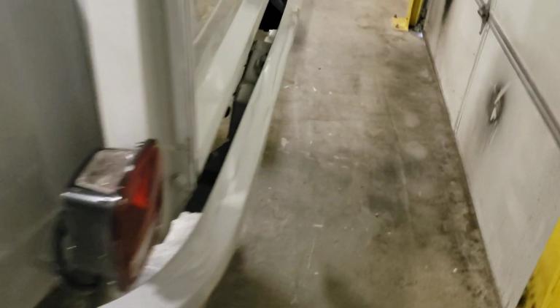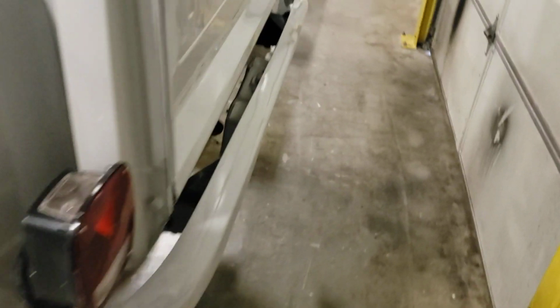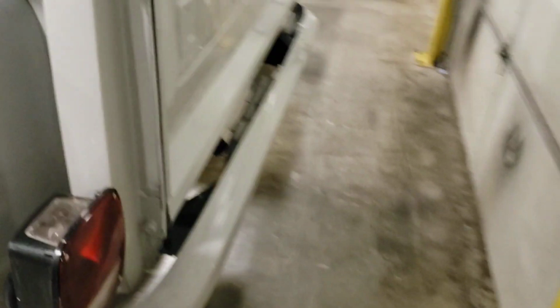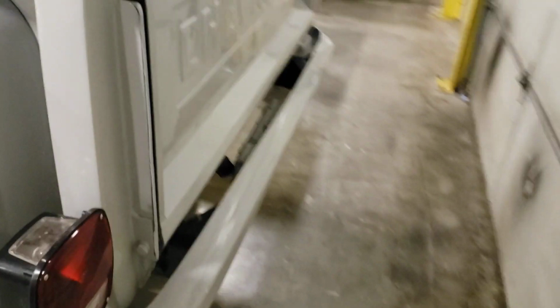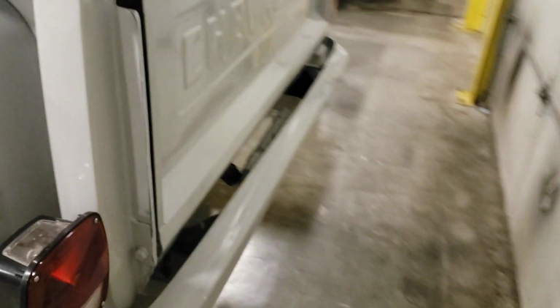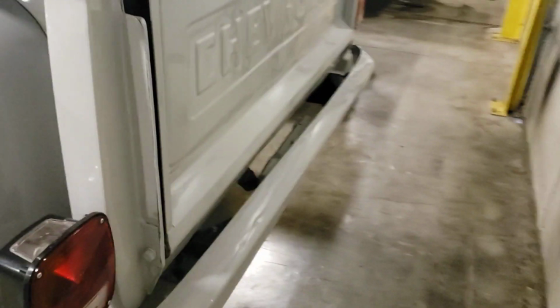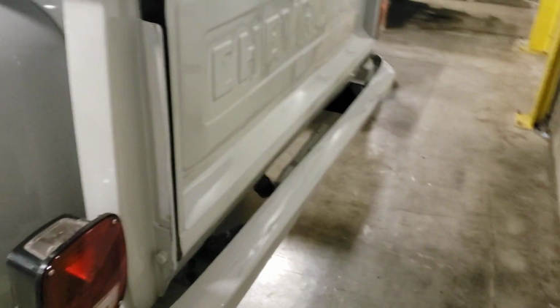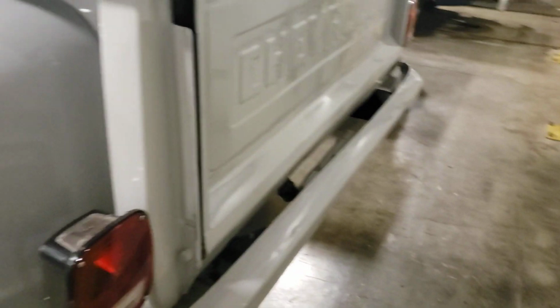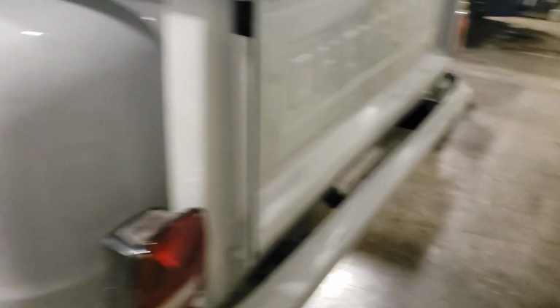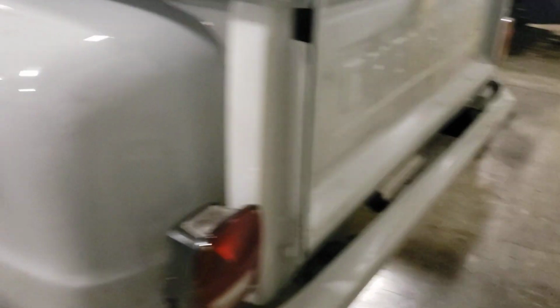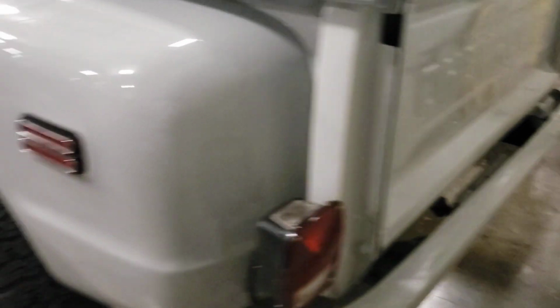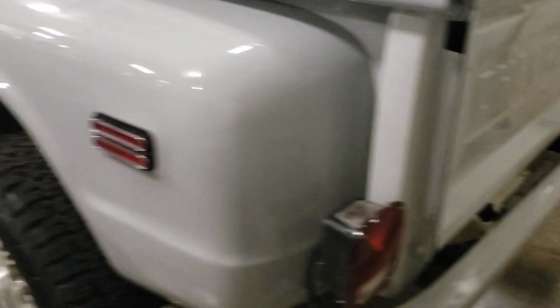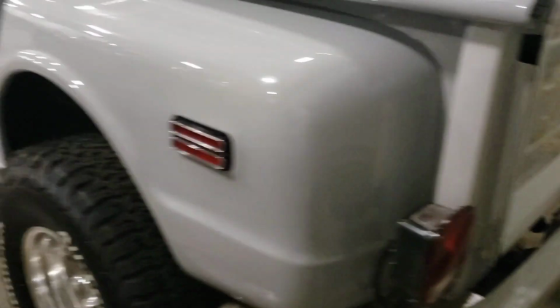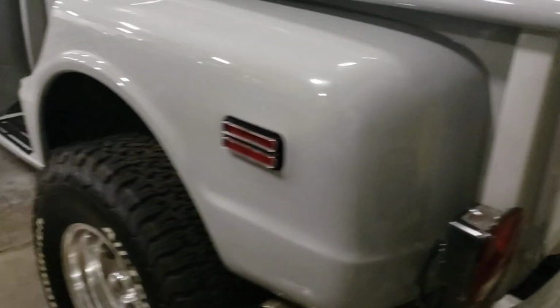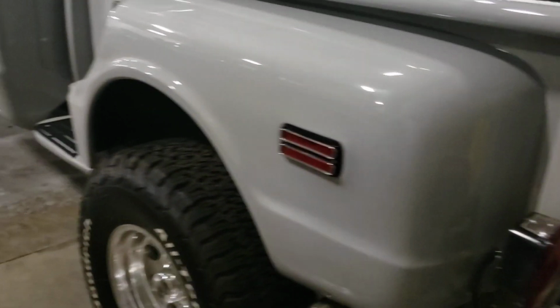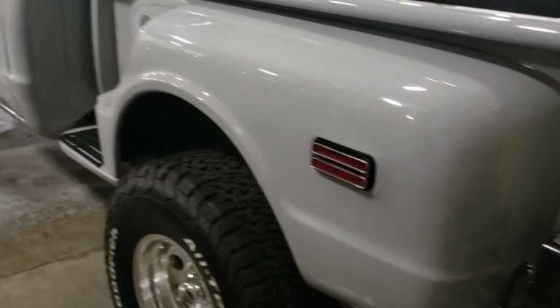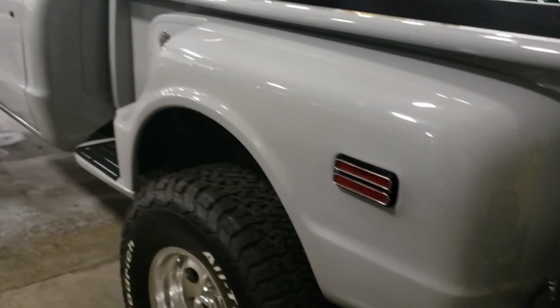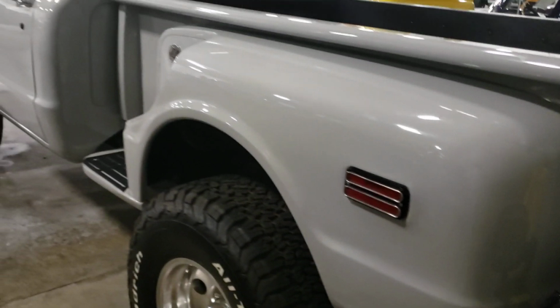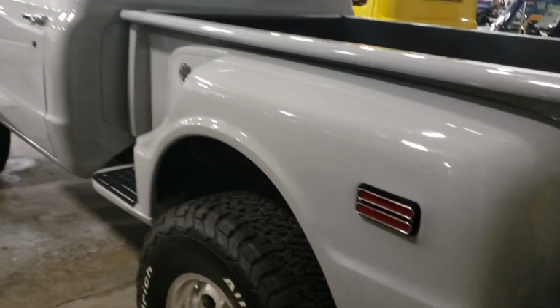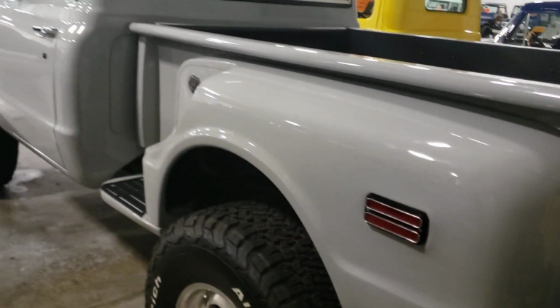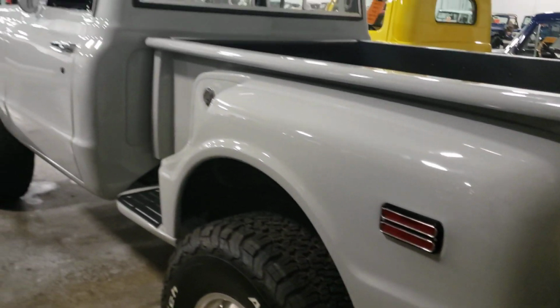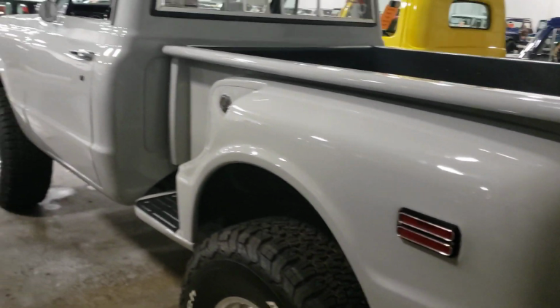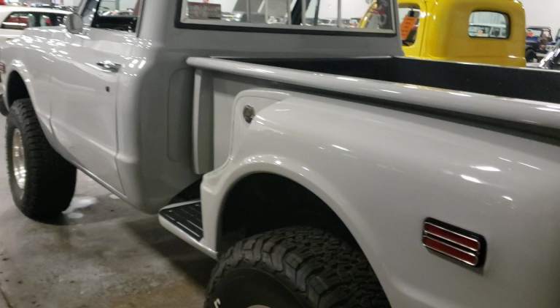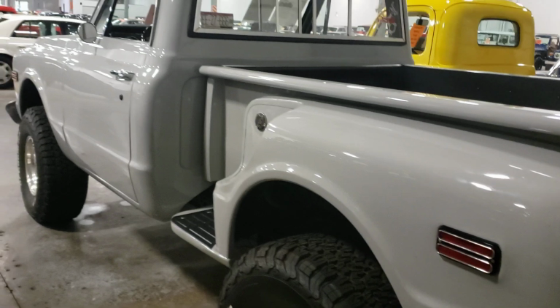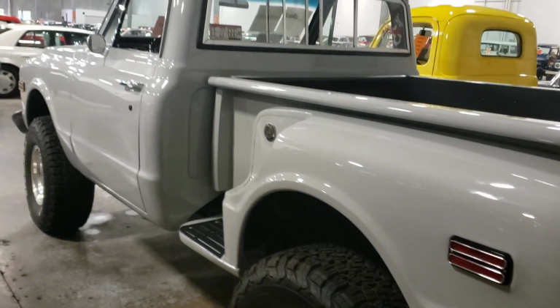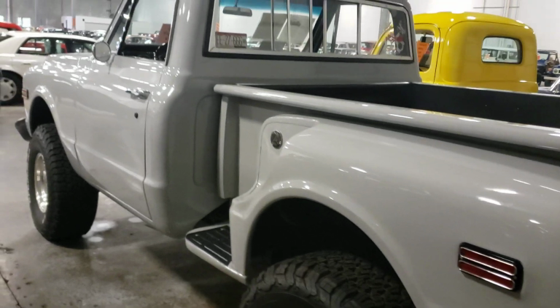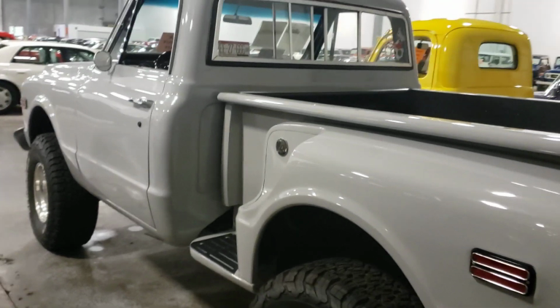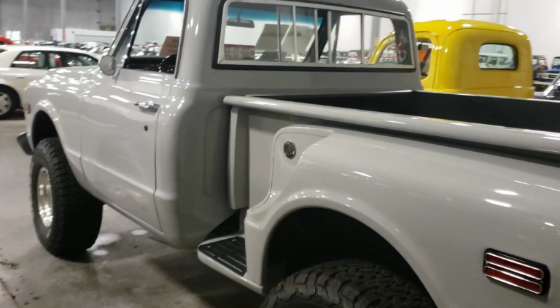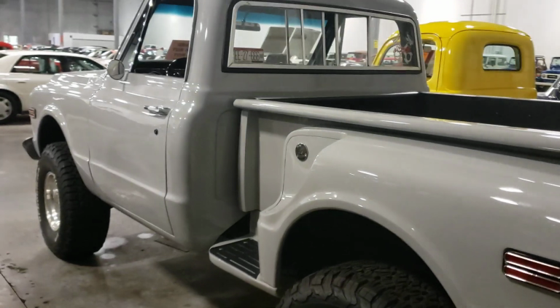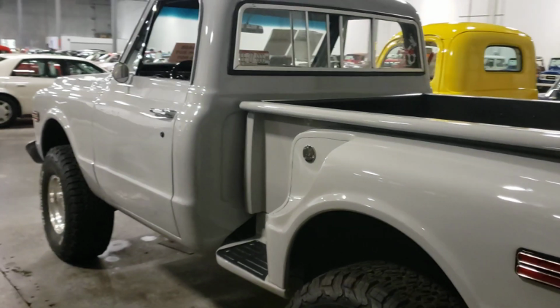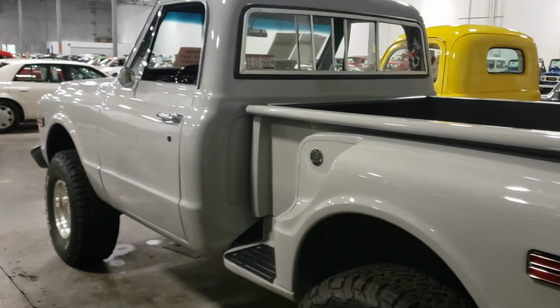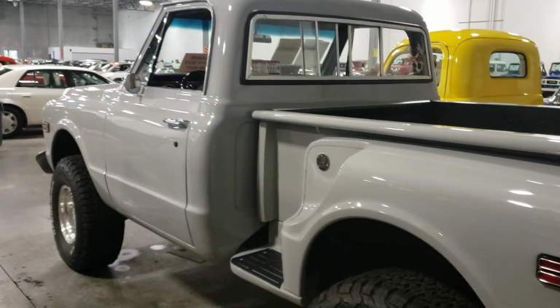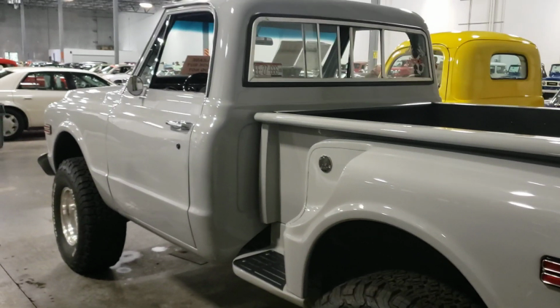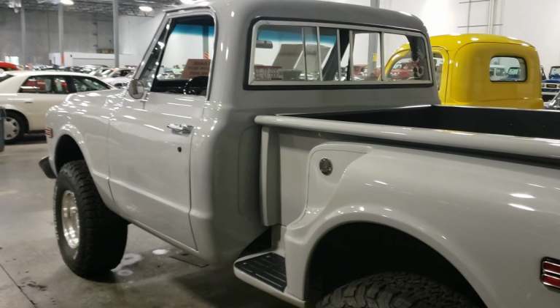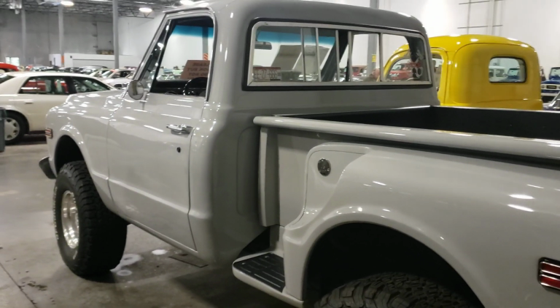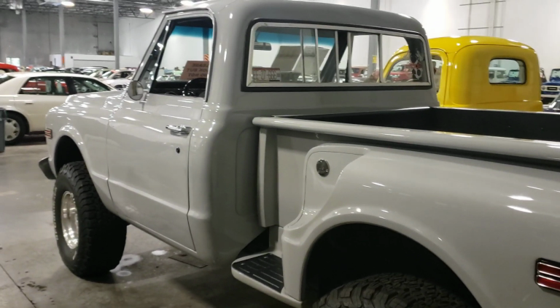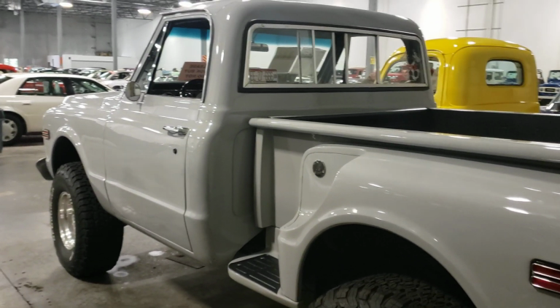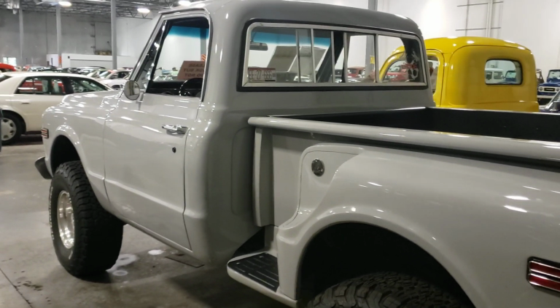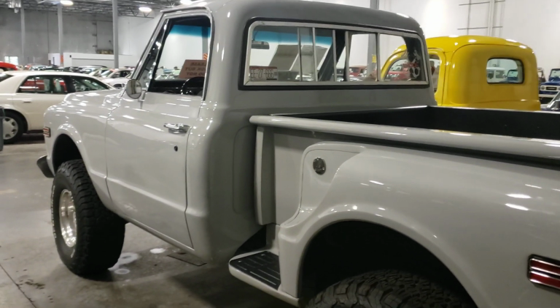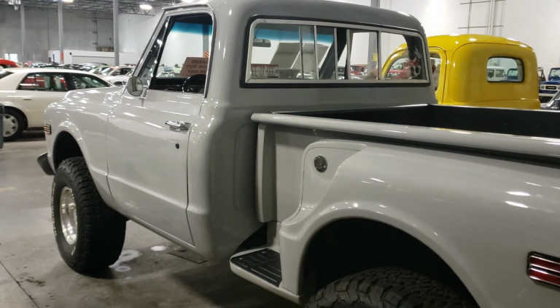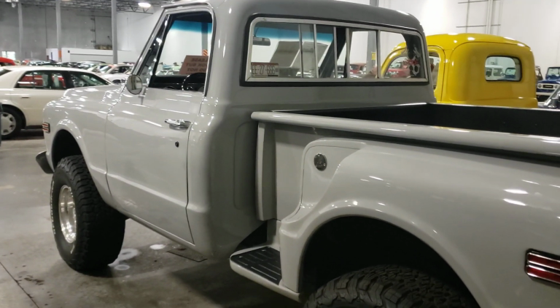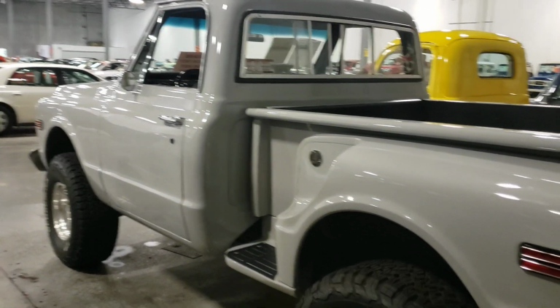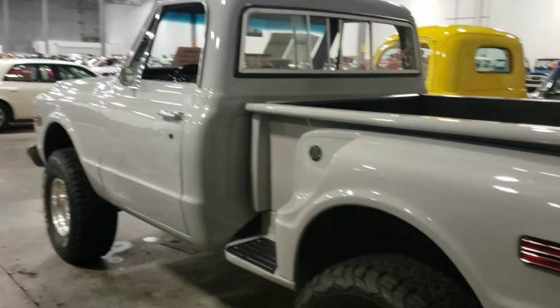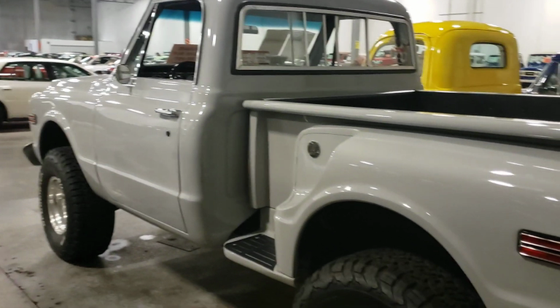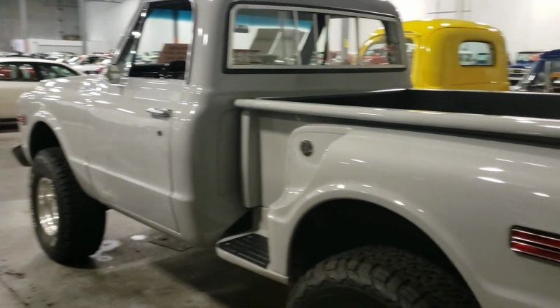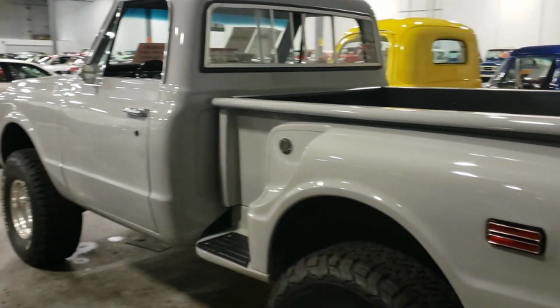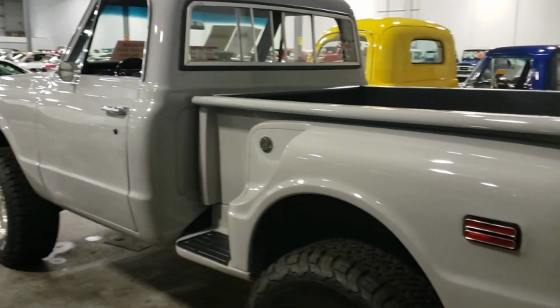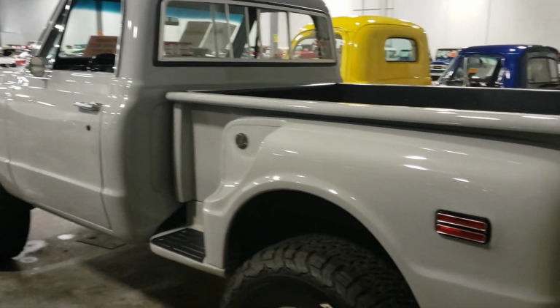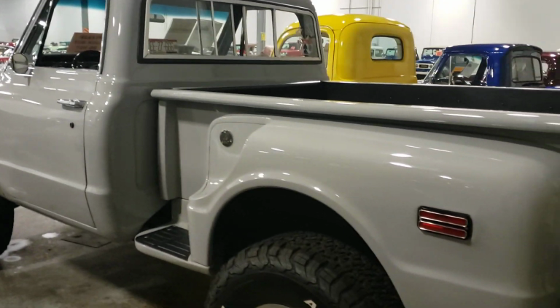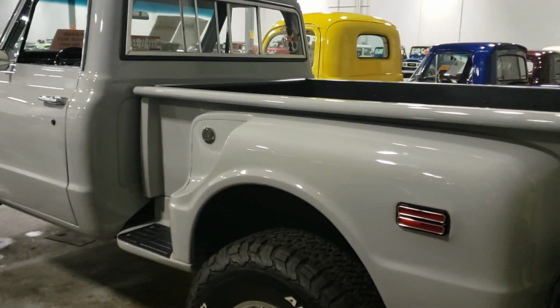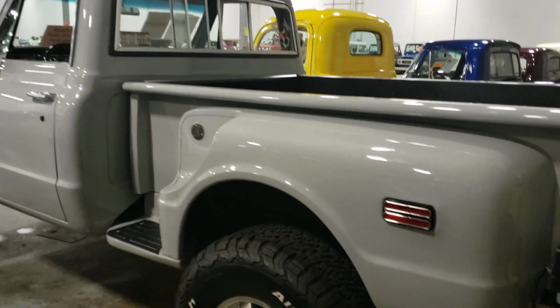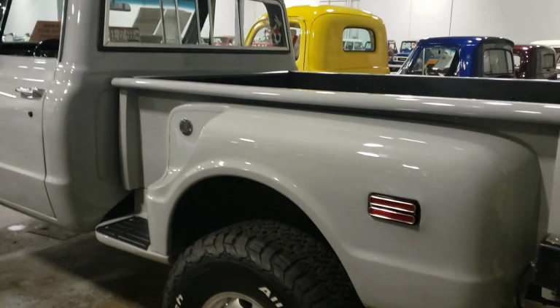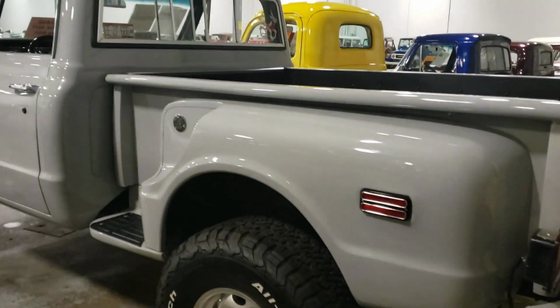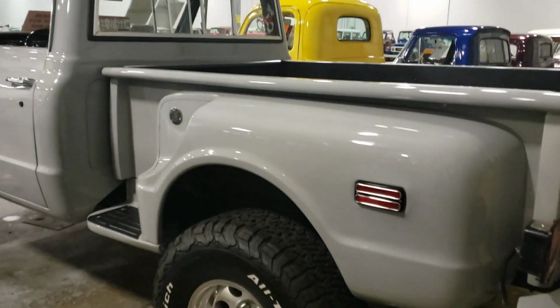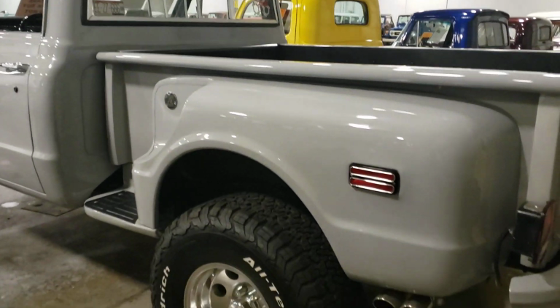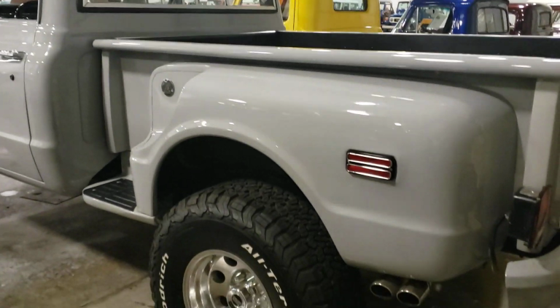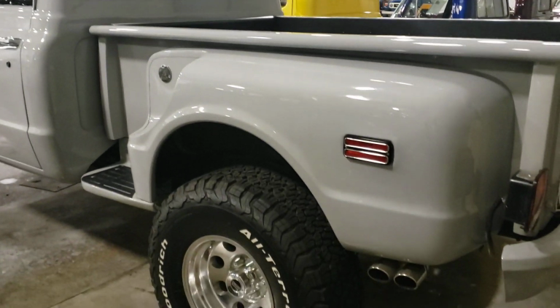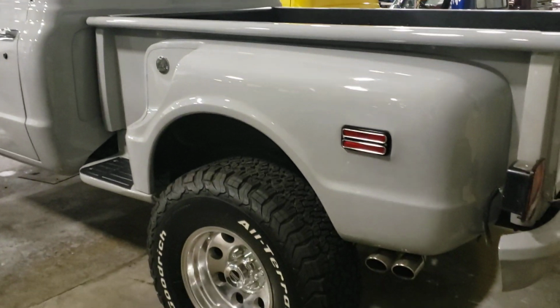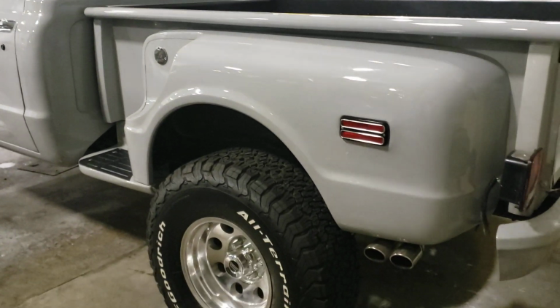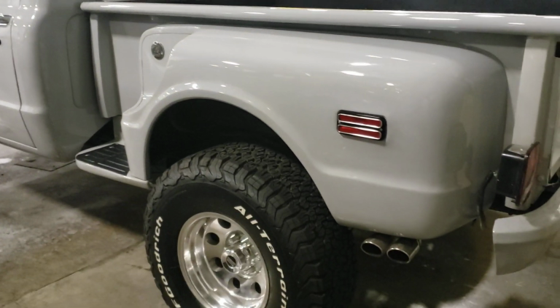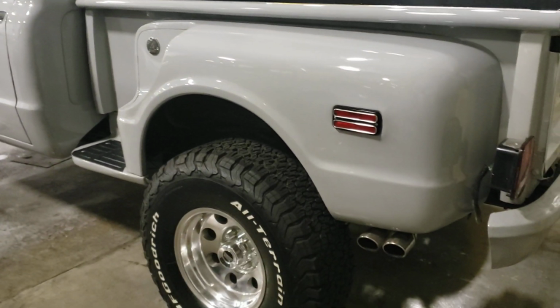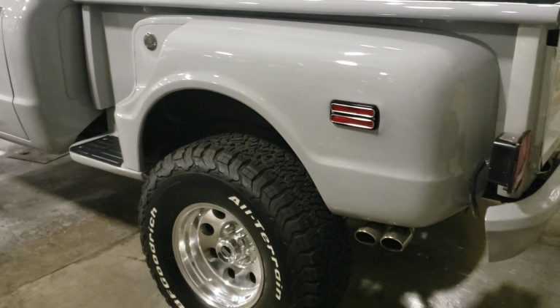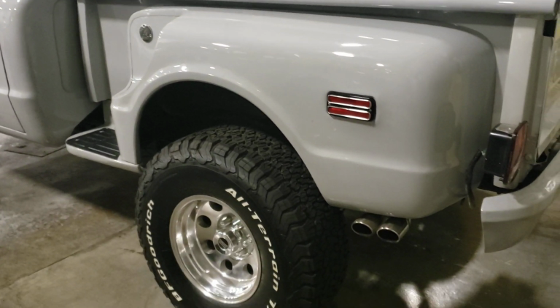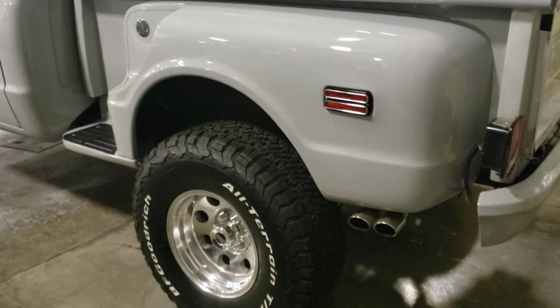Dual exhaust. It'd be good out in the woods — 4x4.